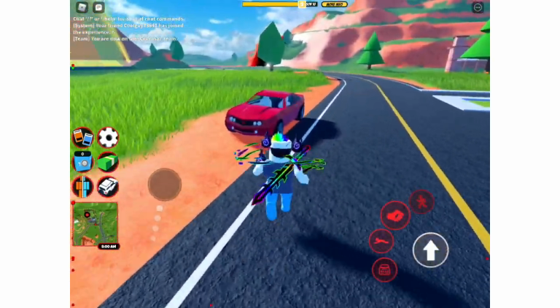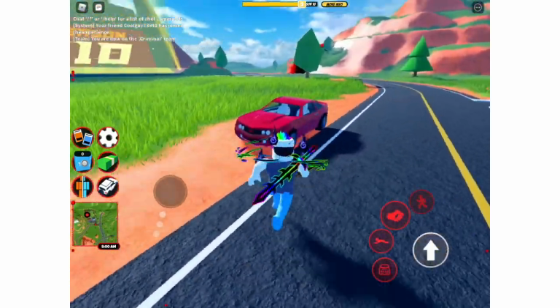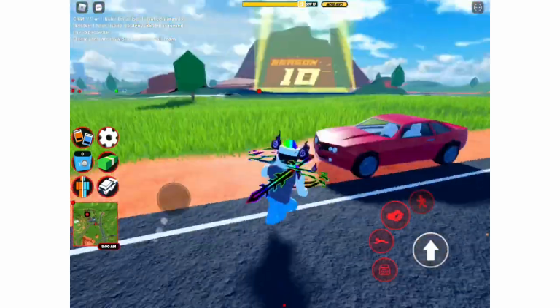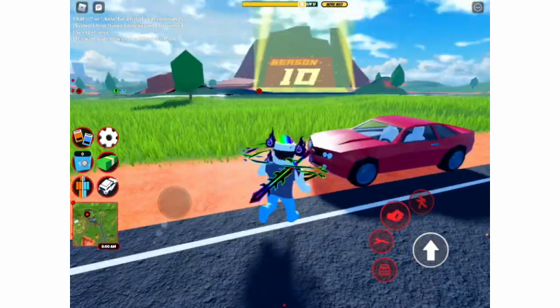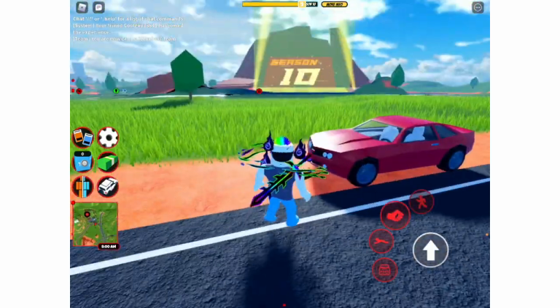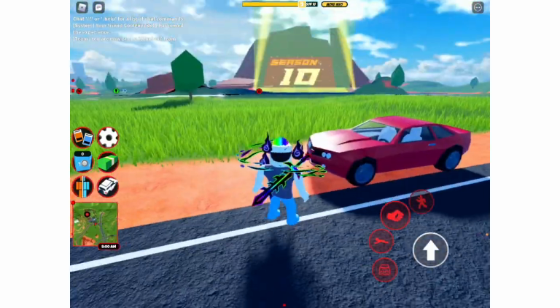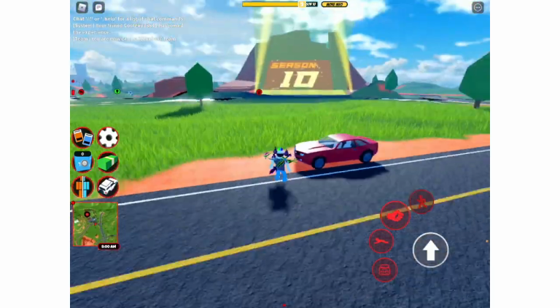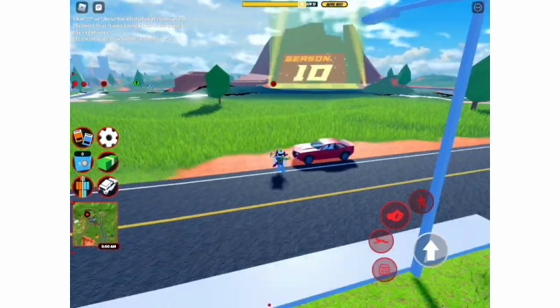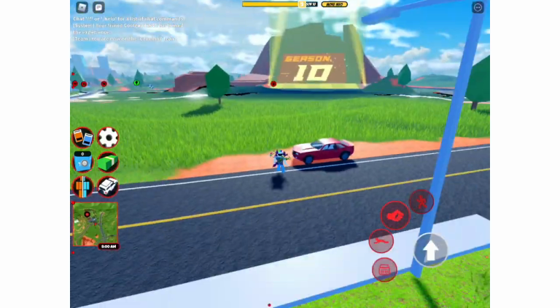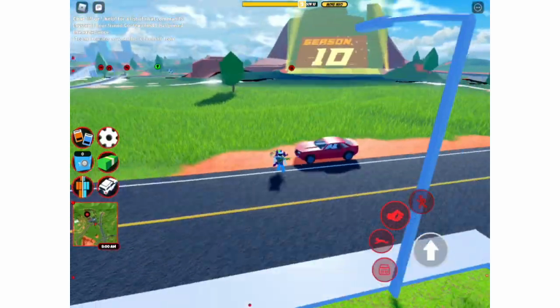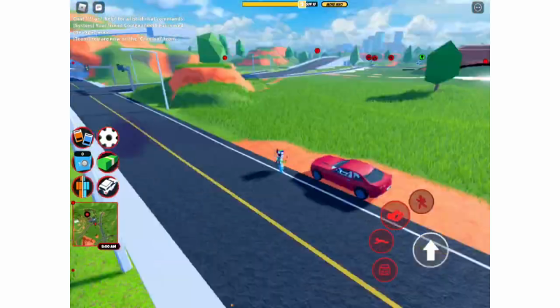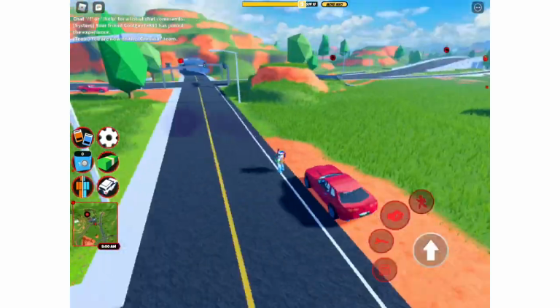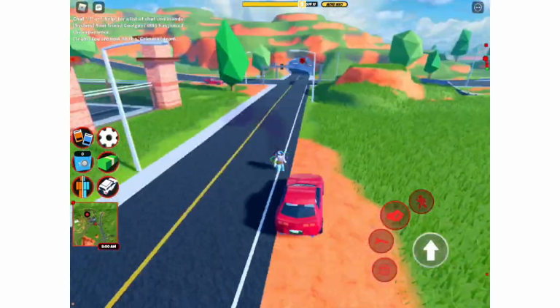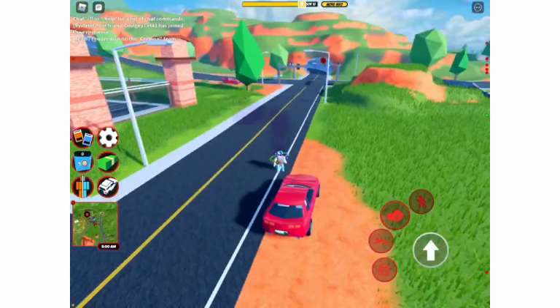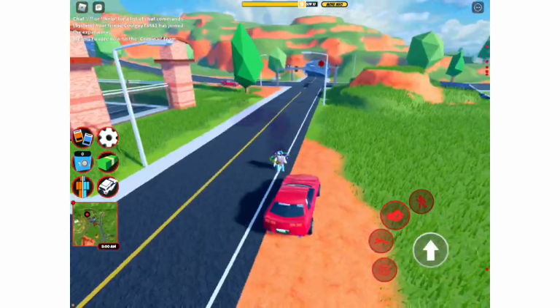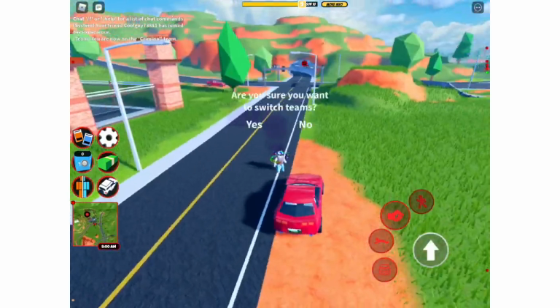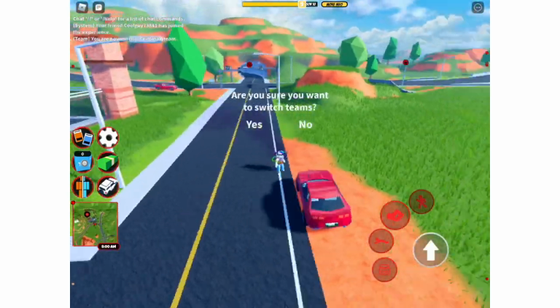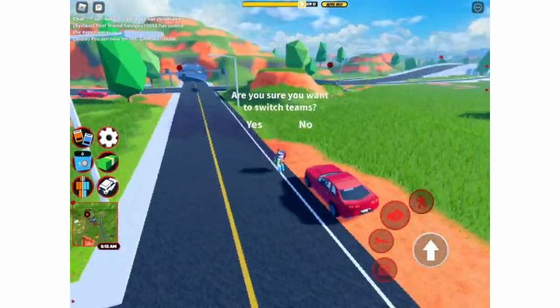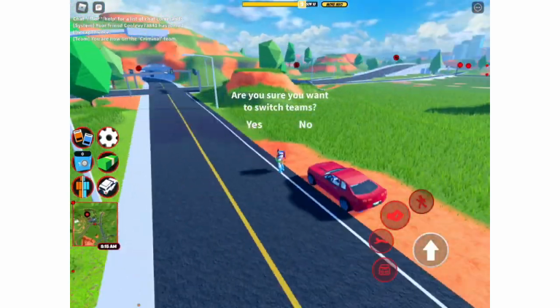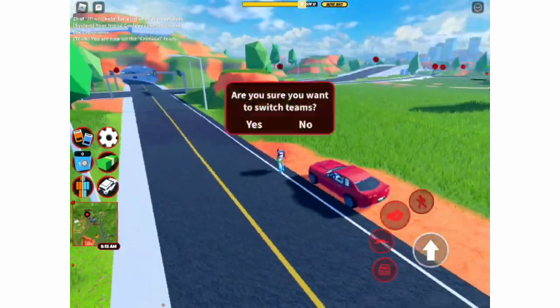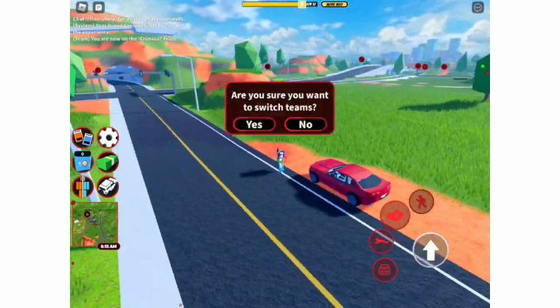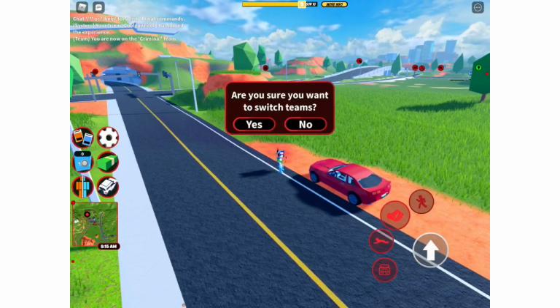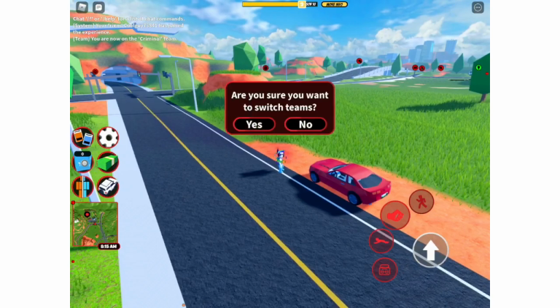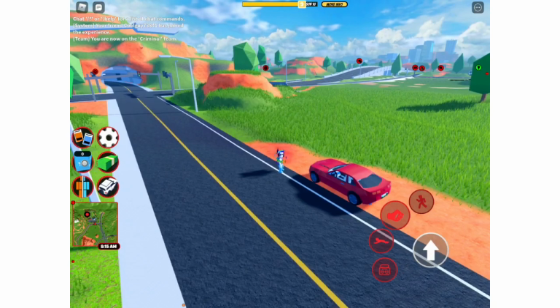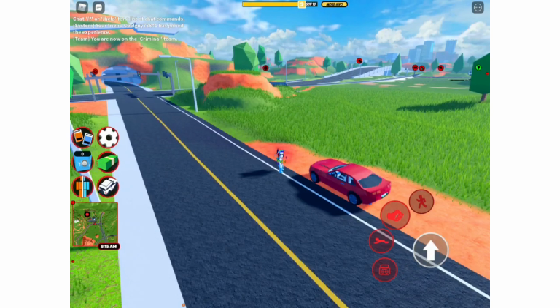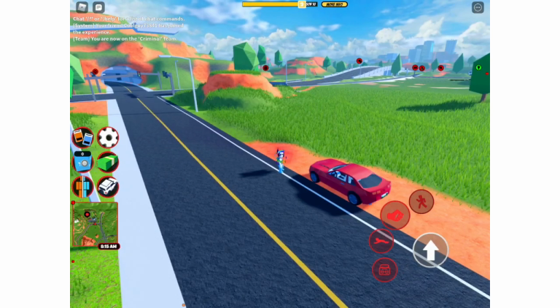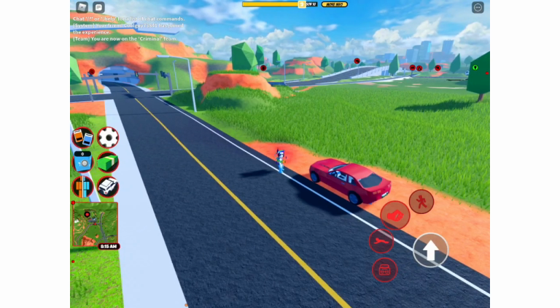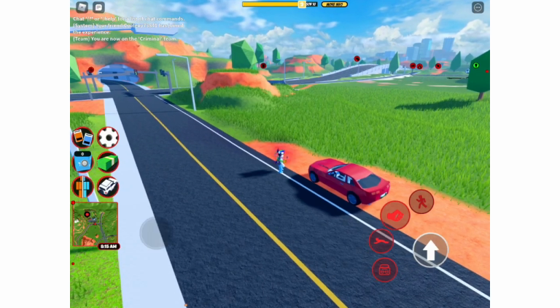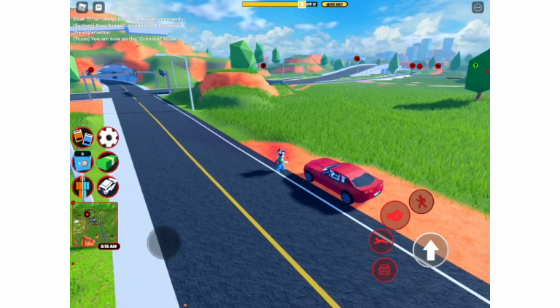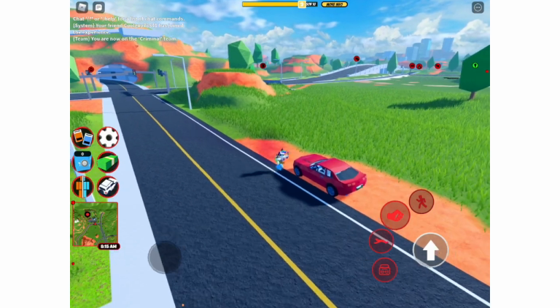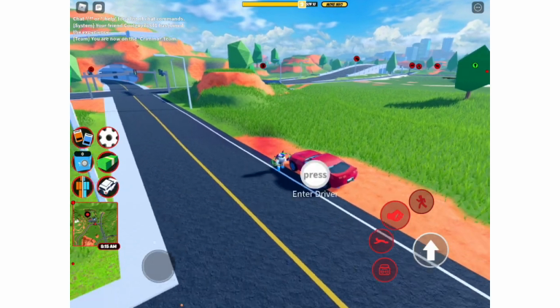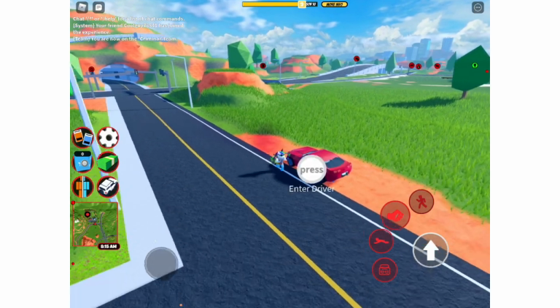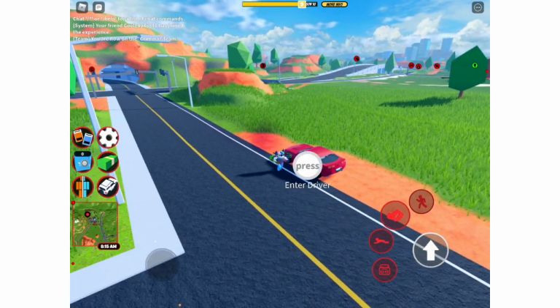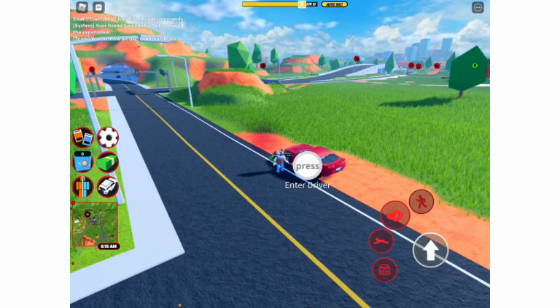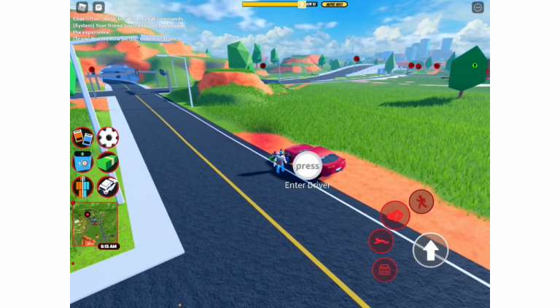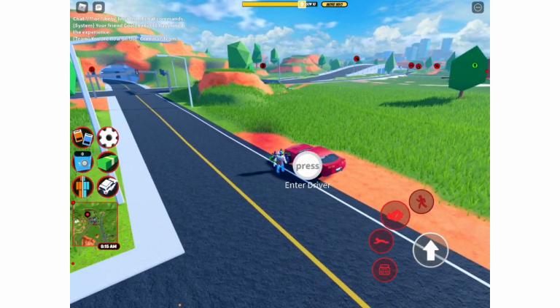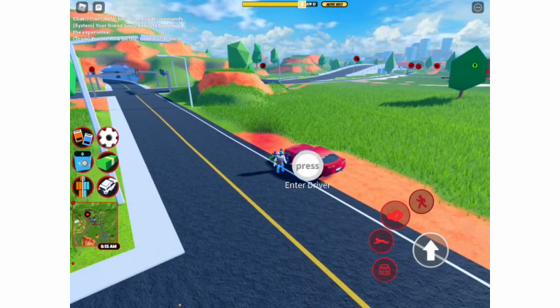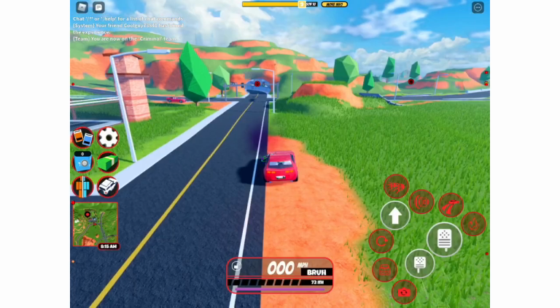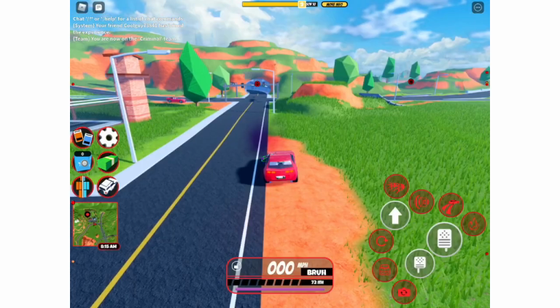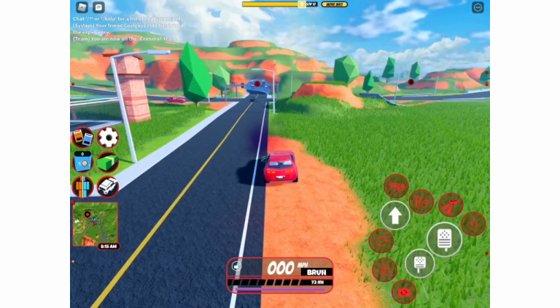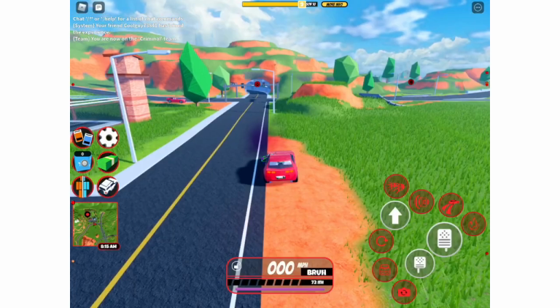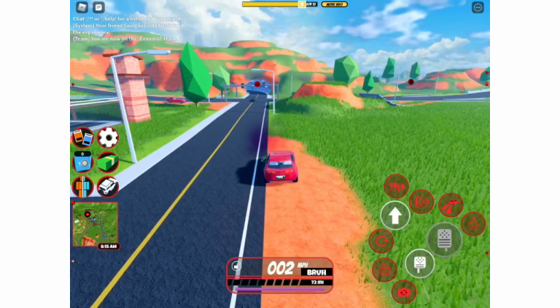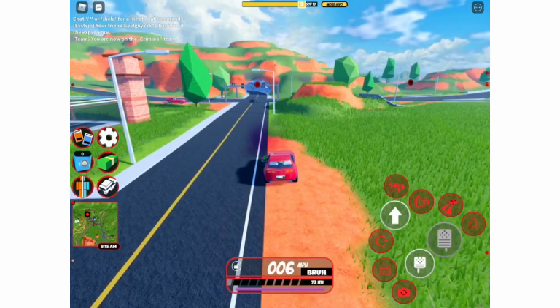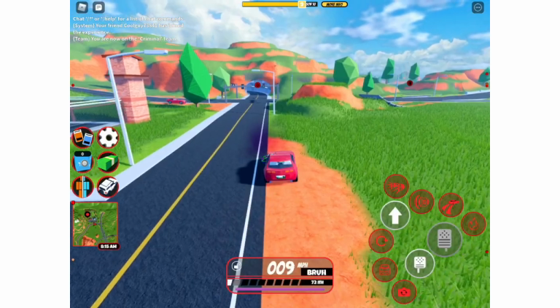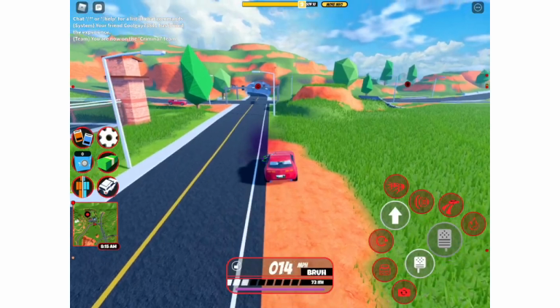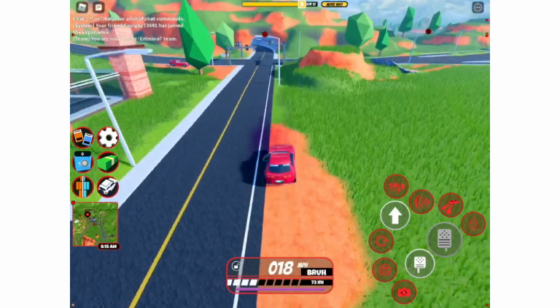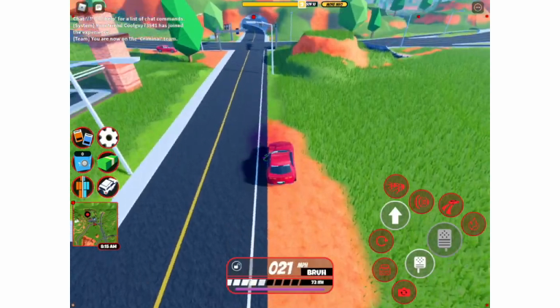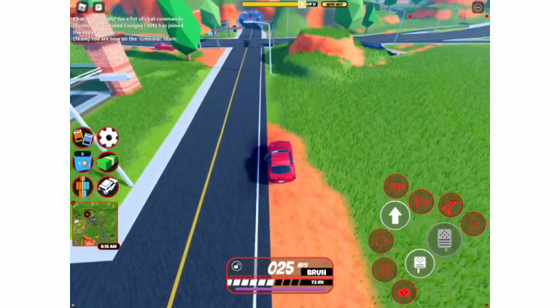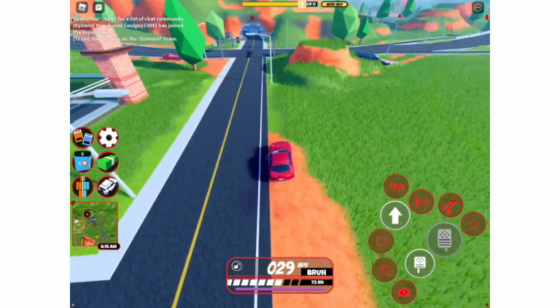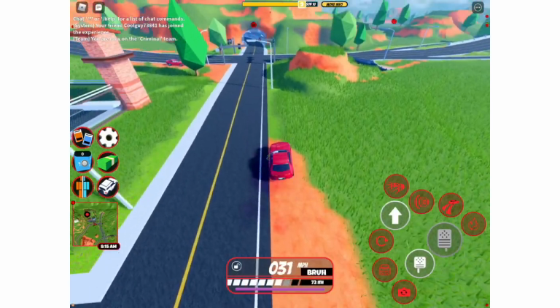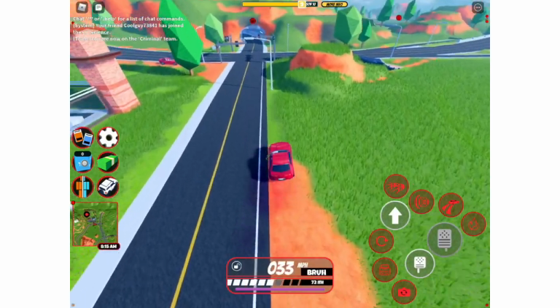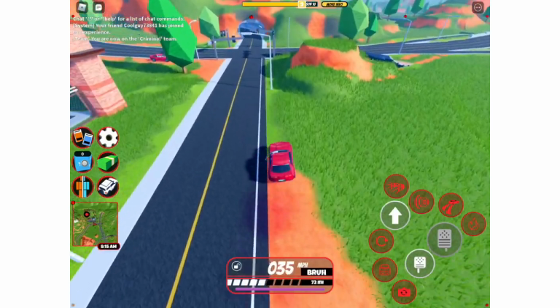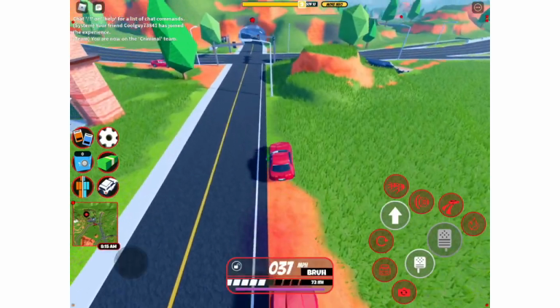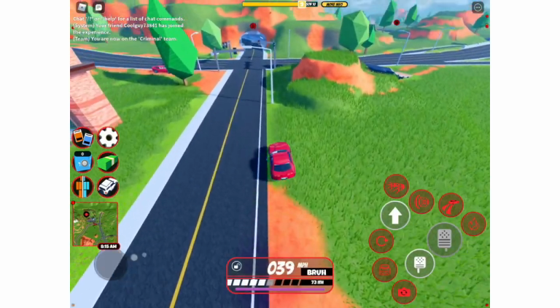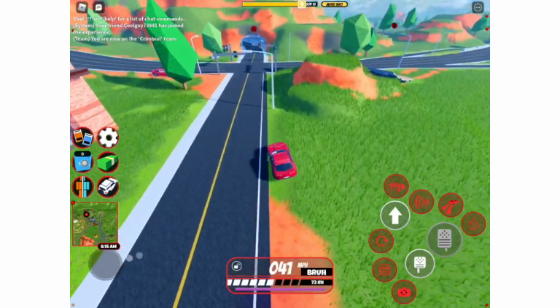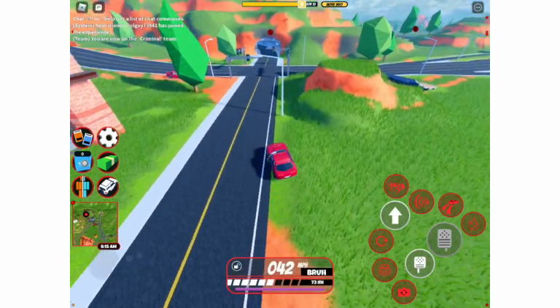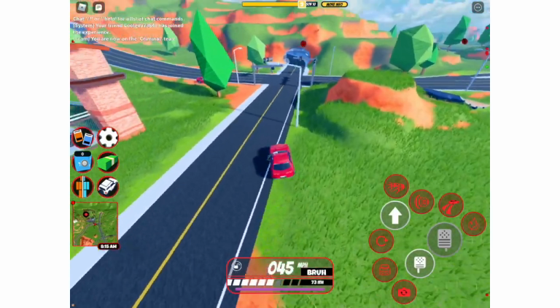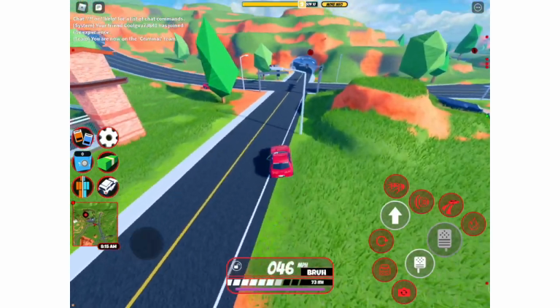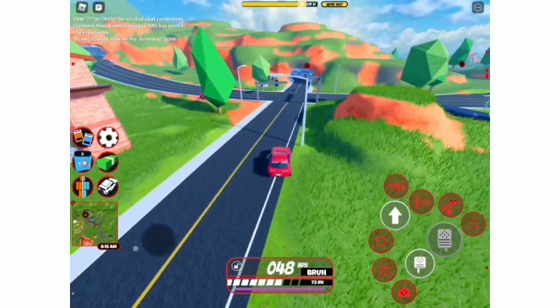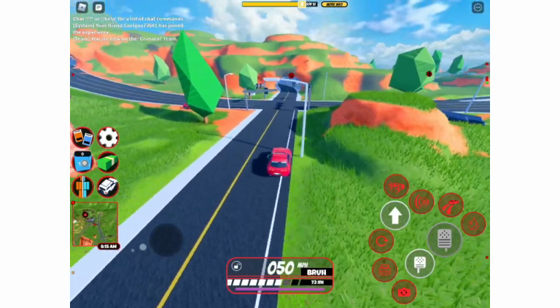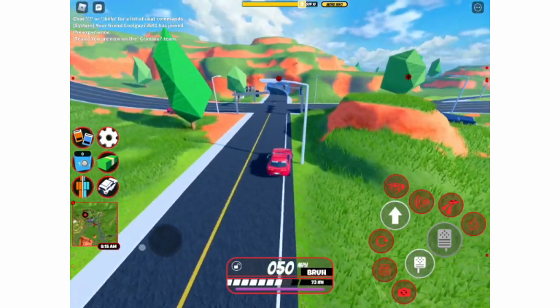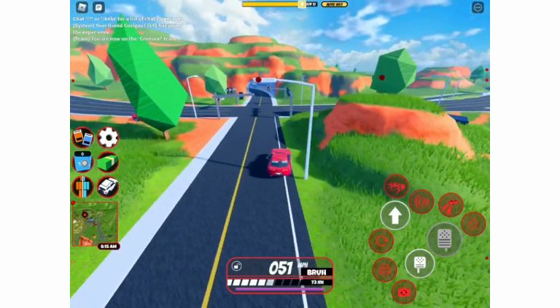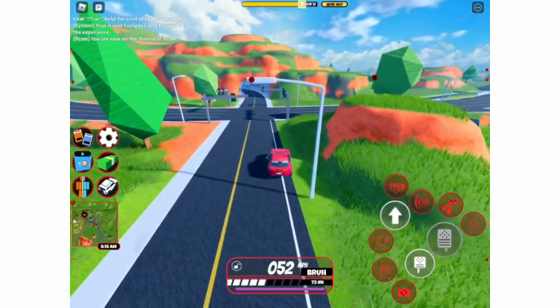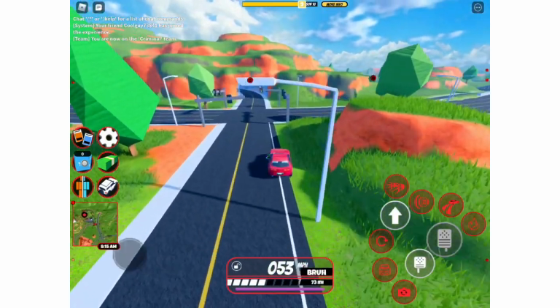So first of all, look at this Camaro. It looks totally different. And this map, the graphics — oh my god, this looks so nice. This is so nice.